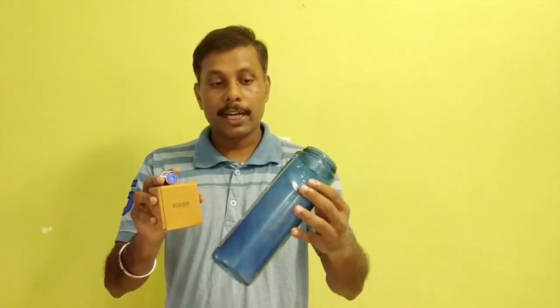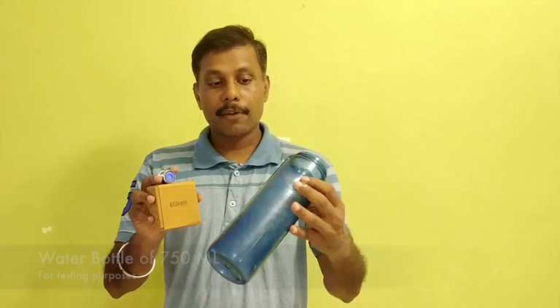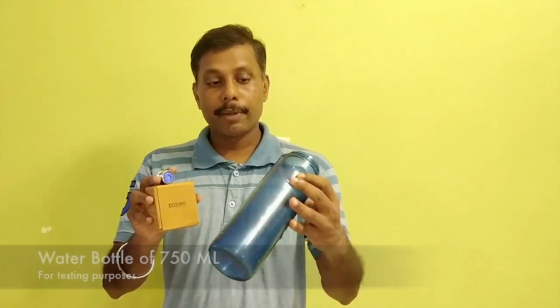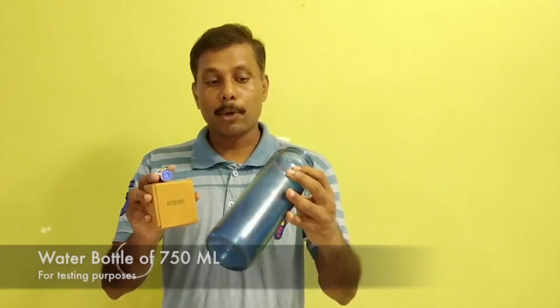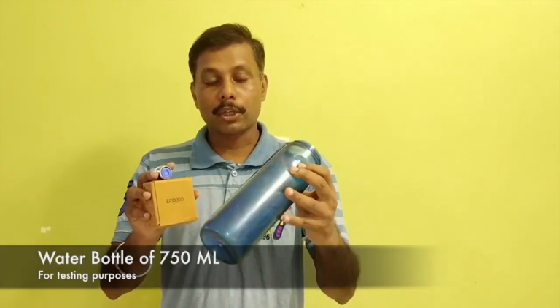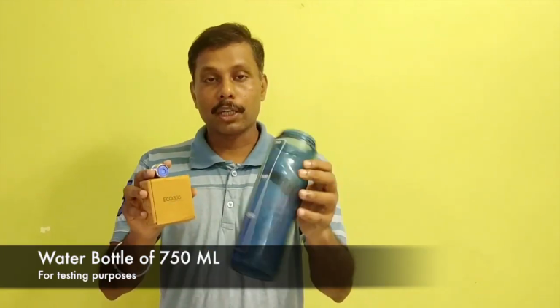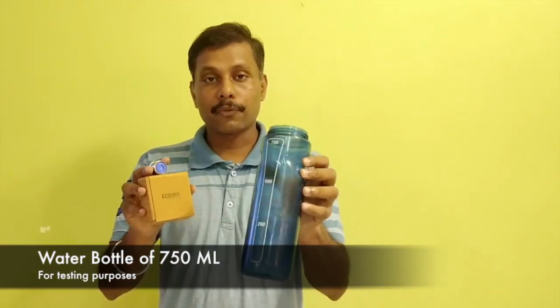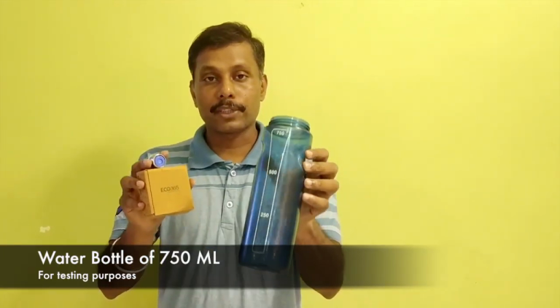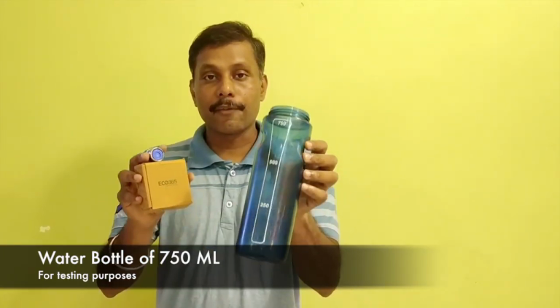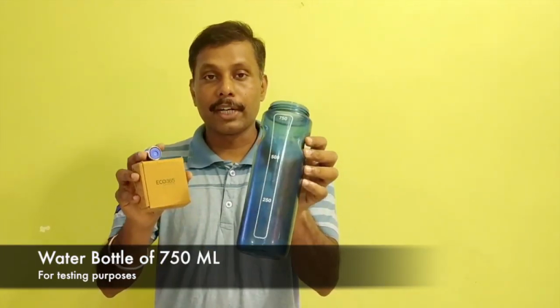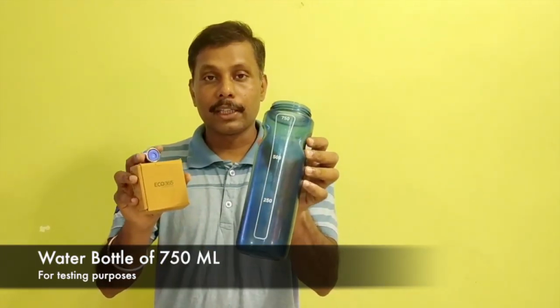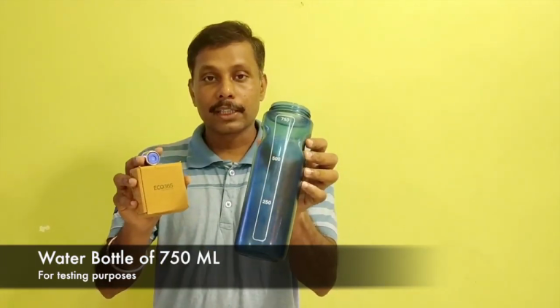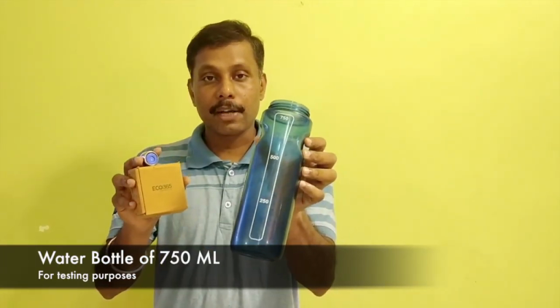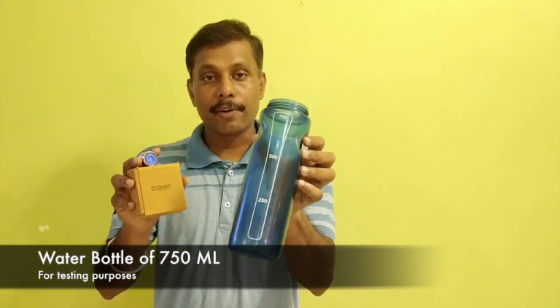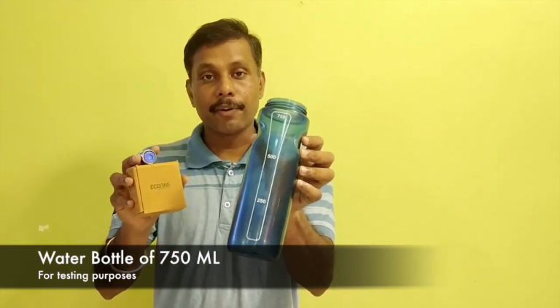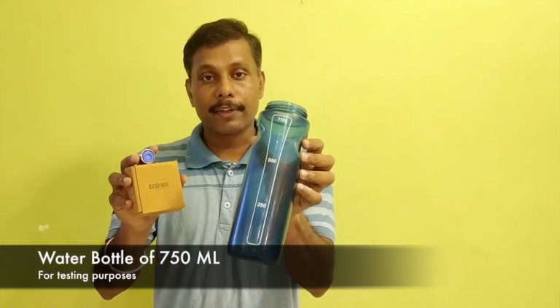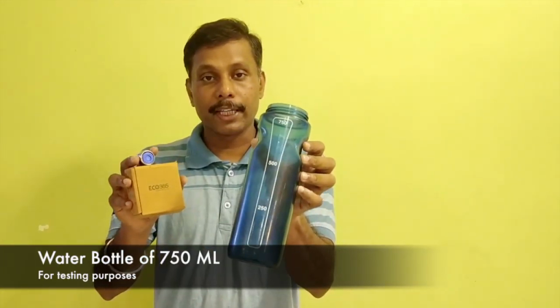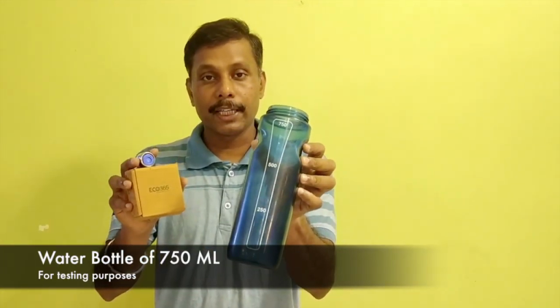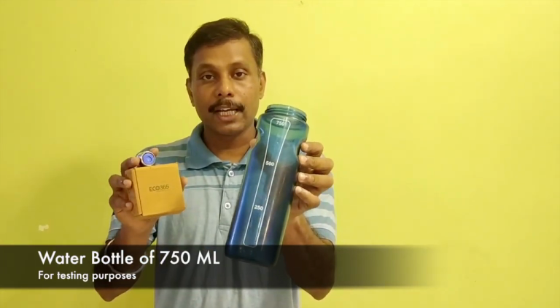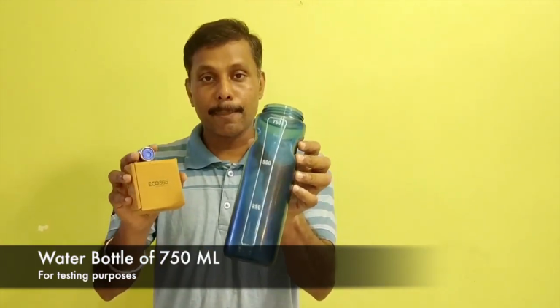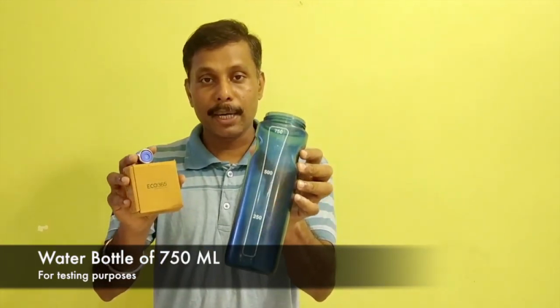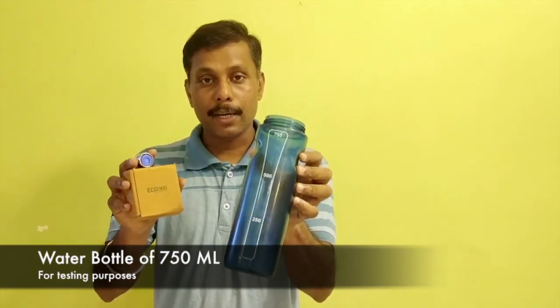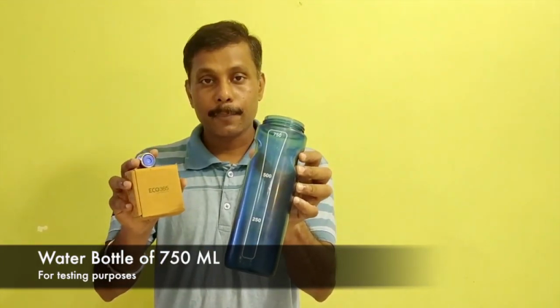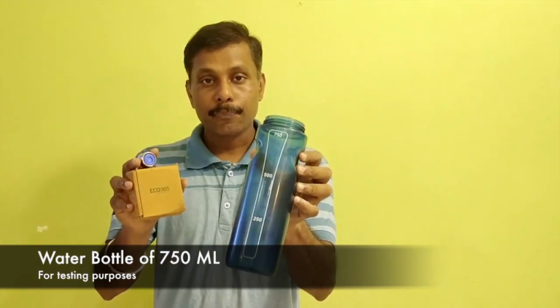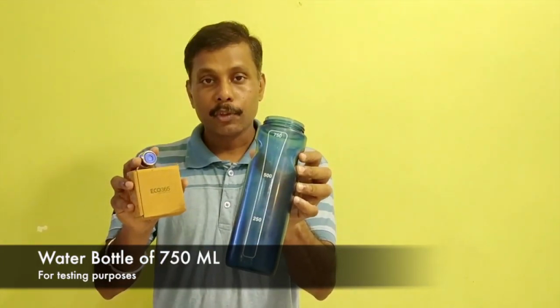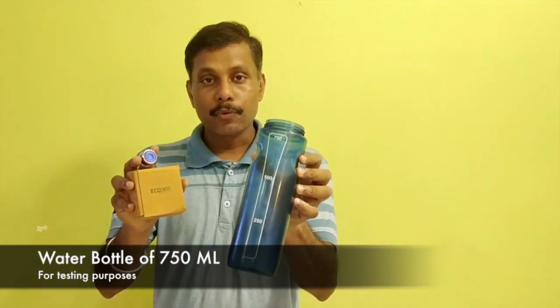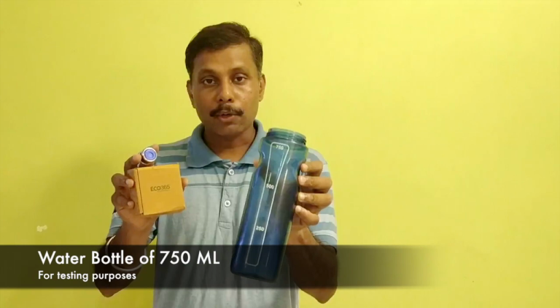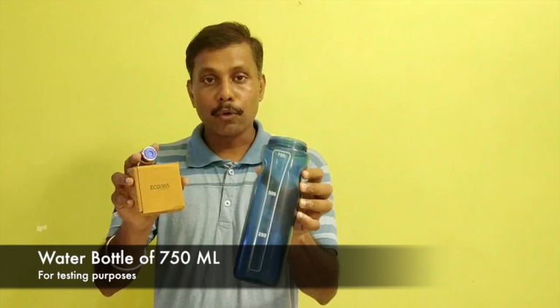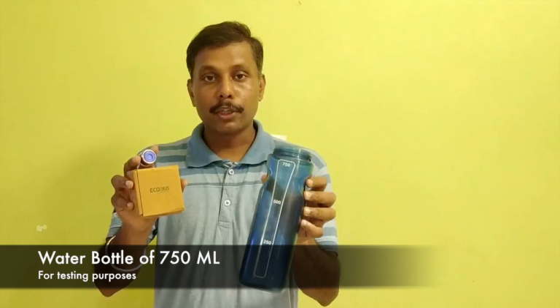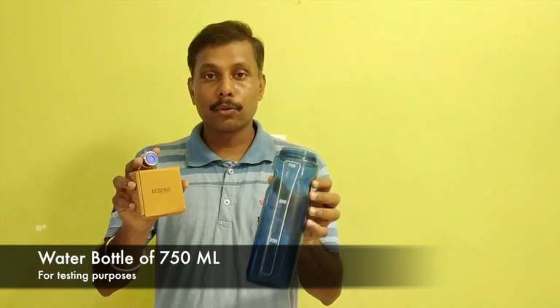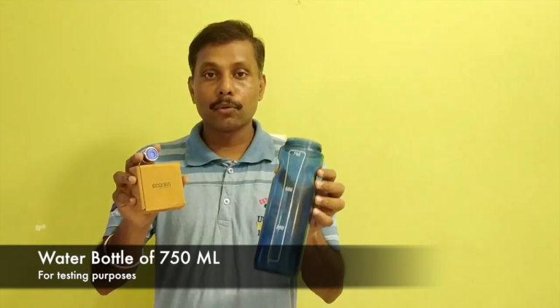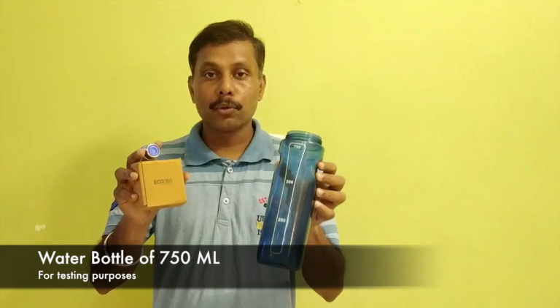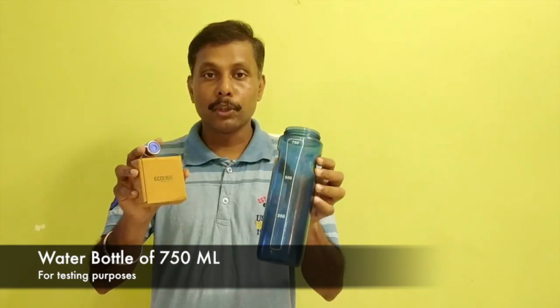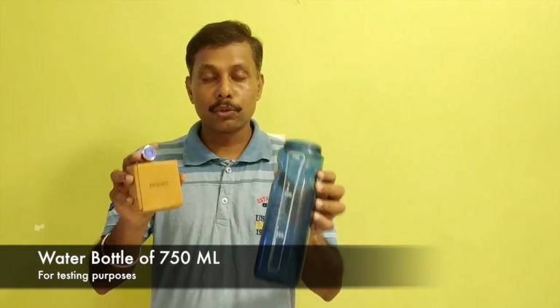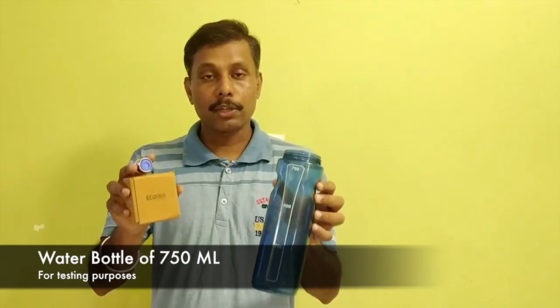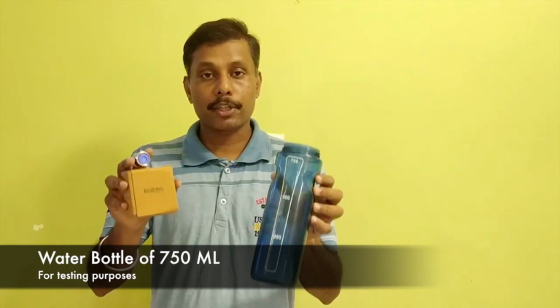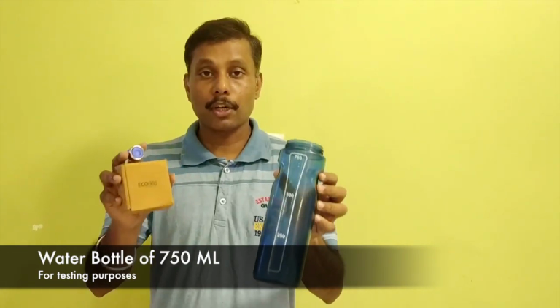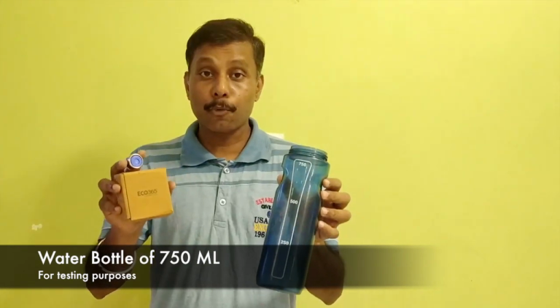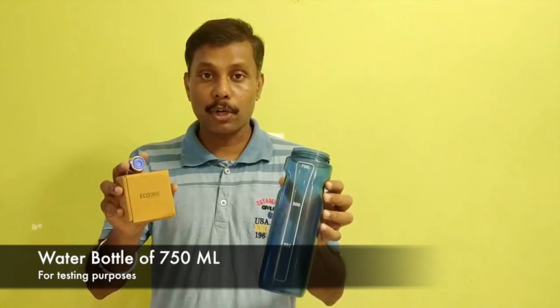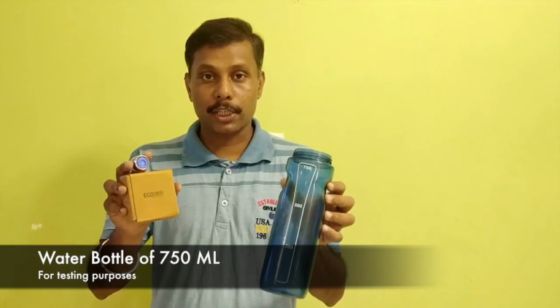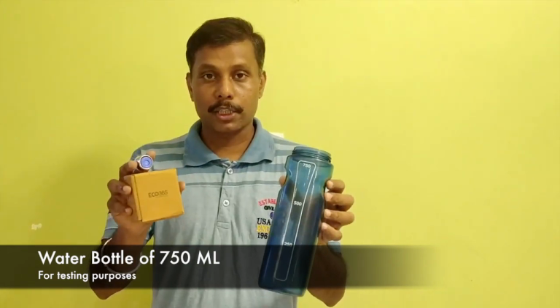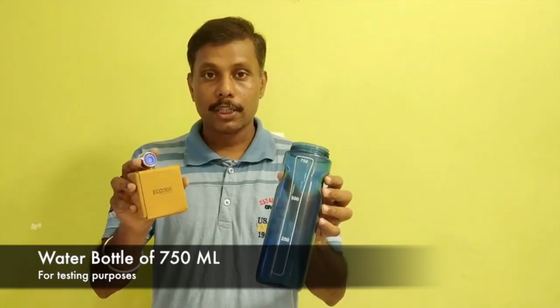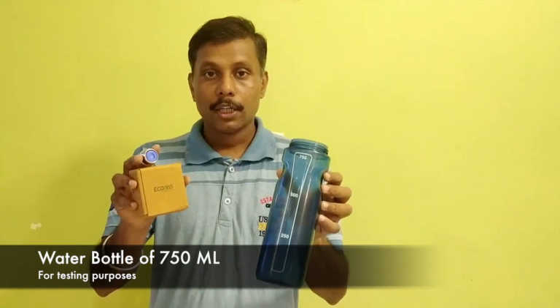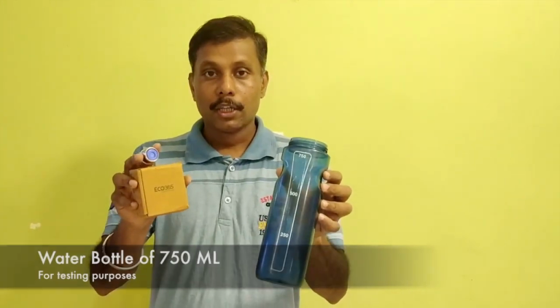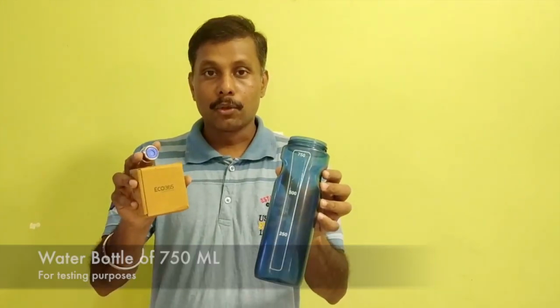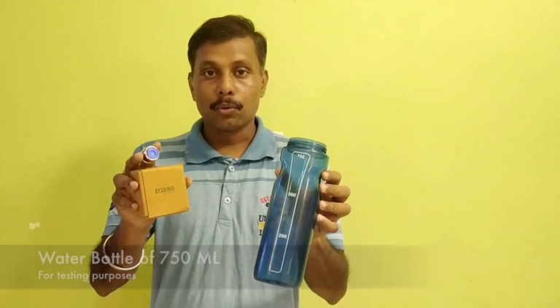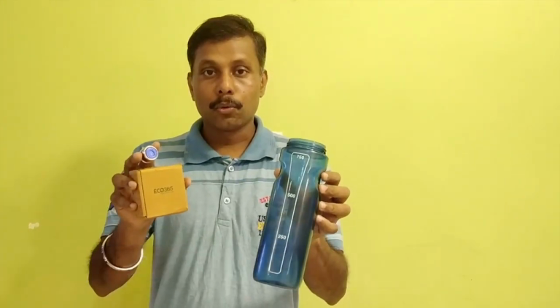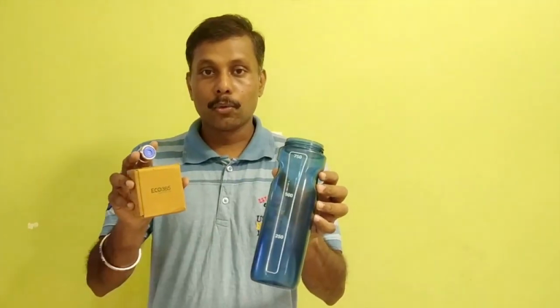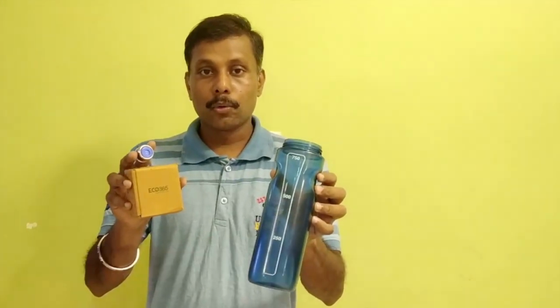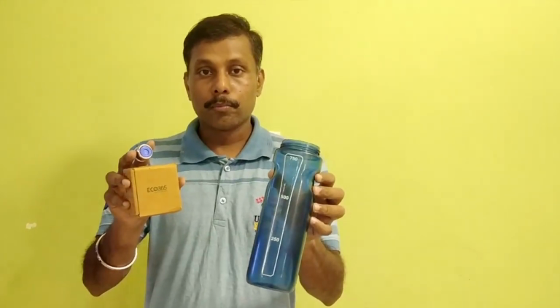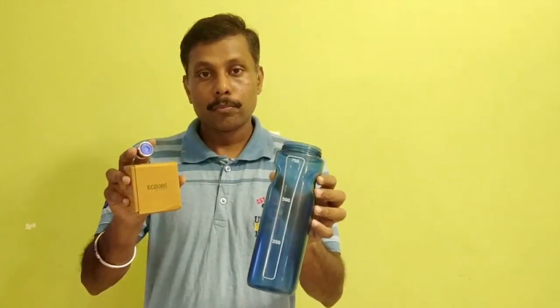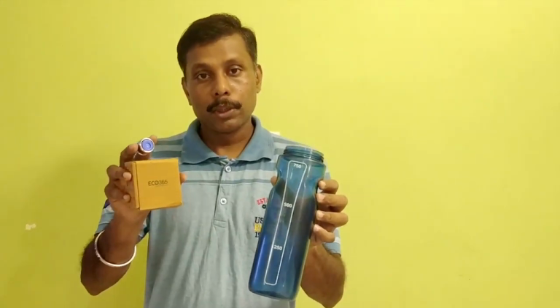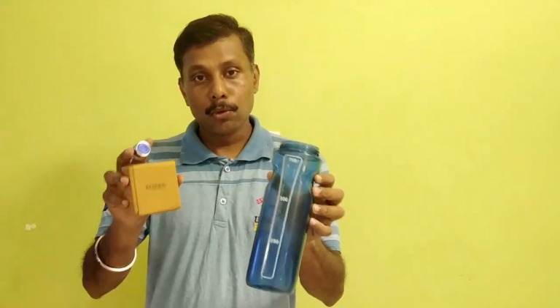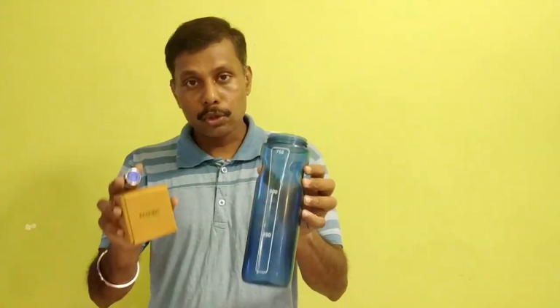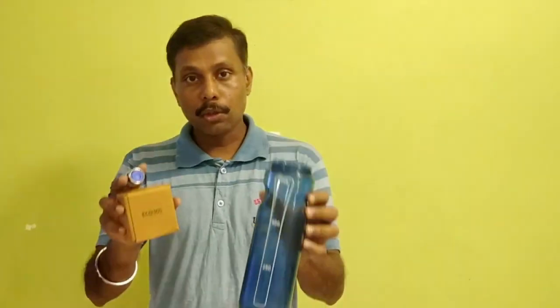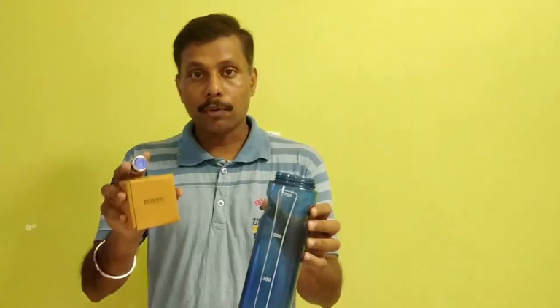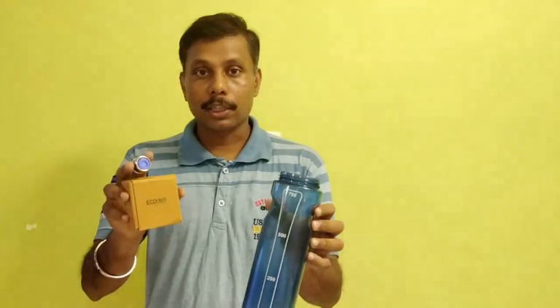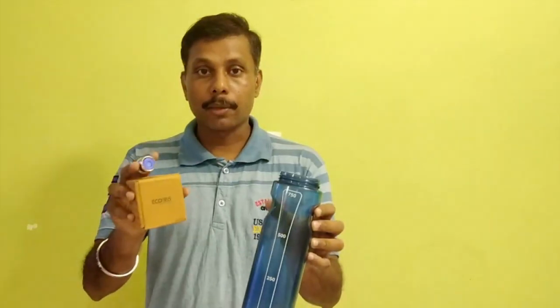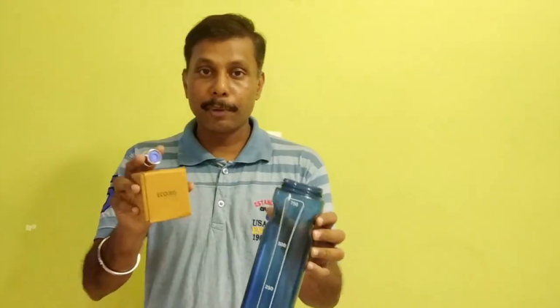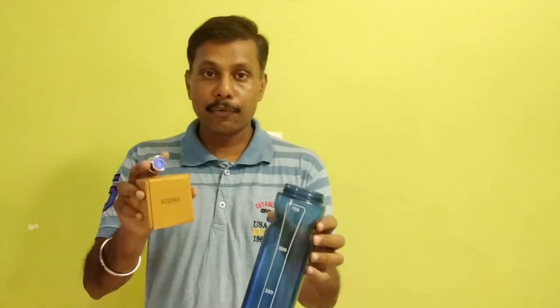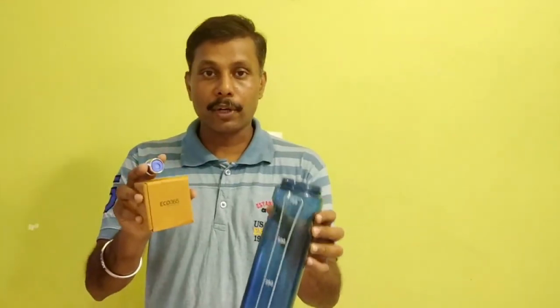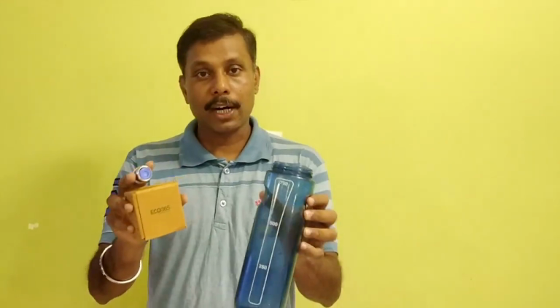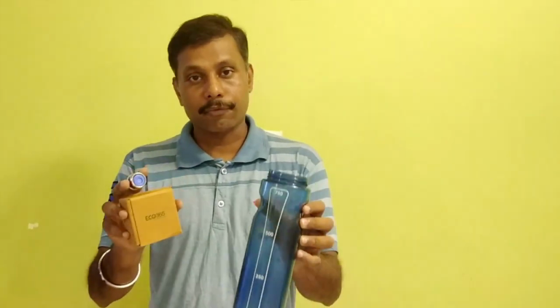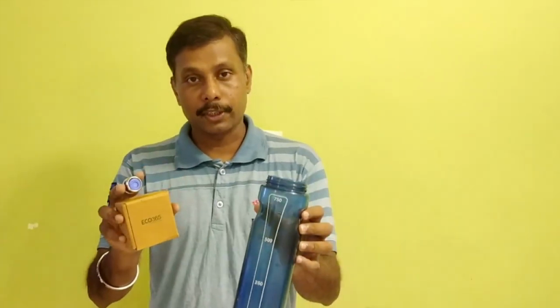We have a bottle of 750 ml. We are going to use our stopwatch to measure the water before and after.